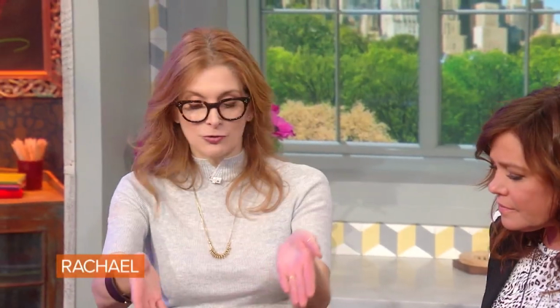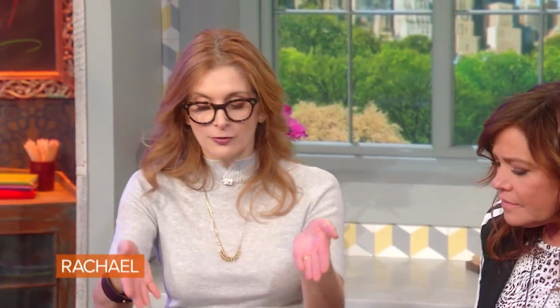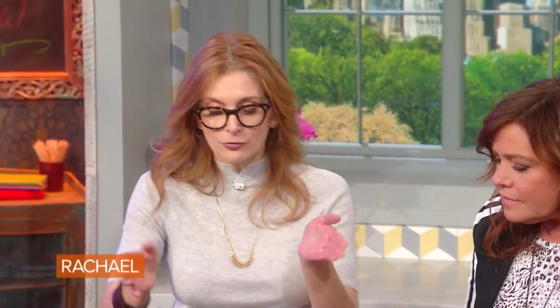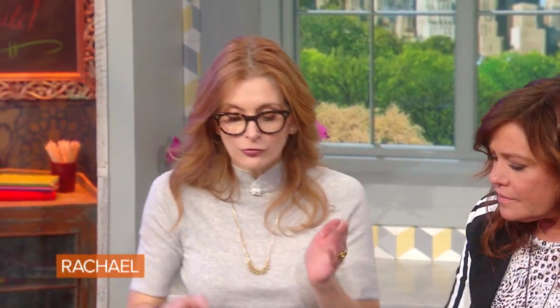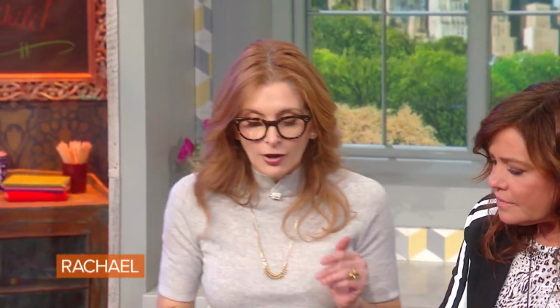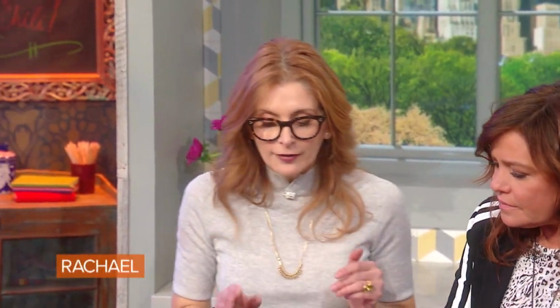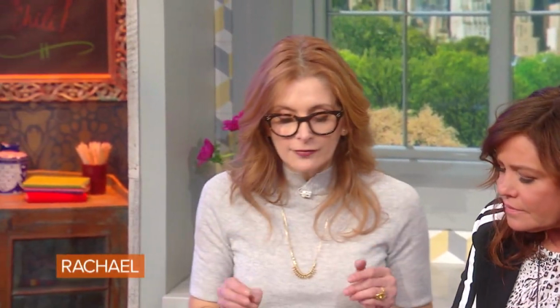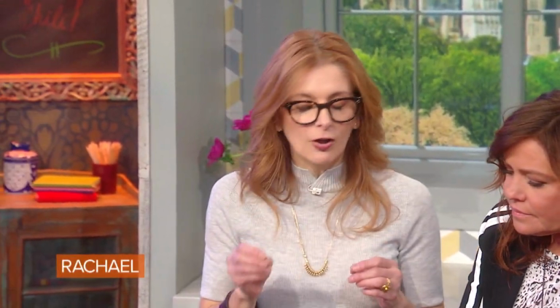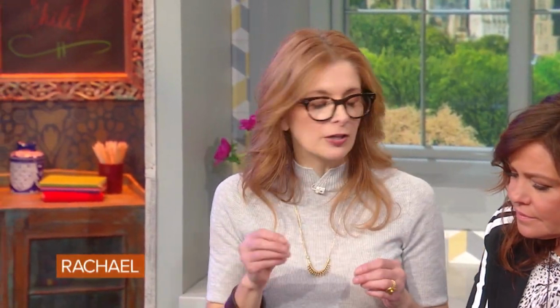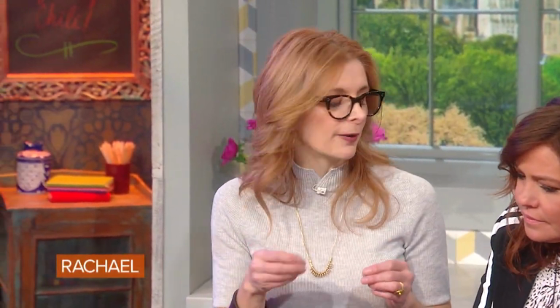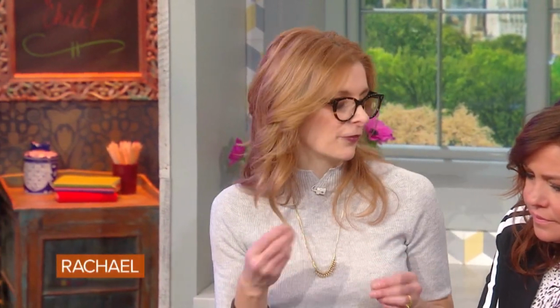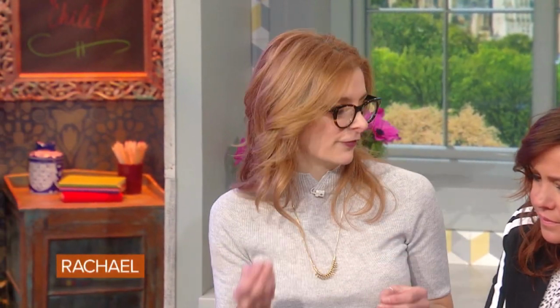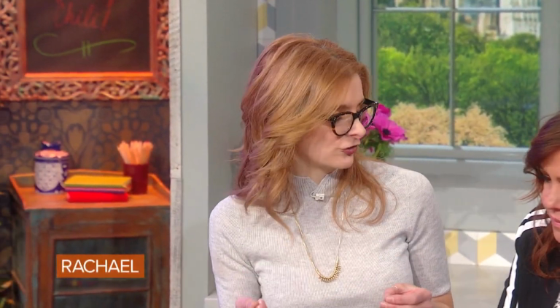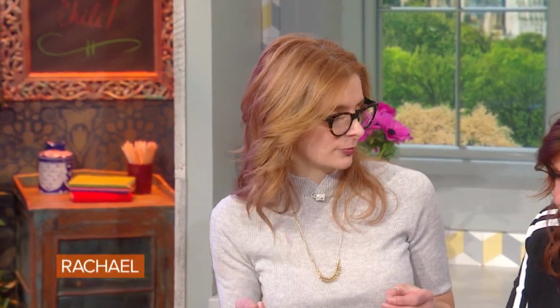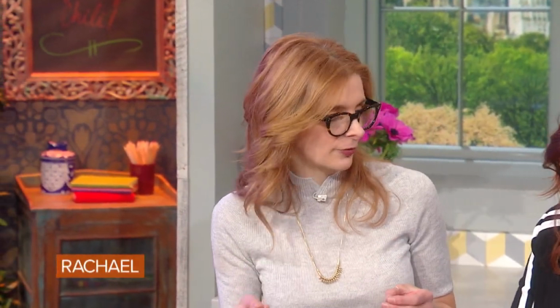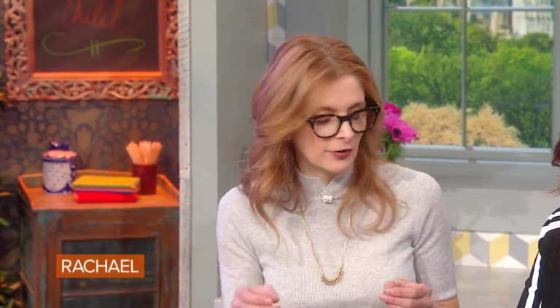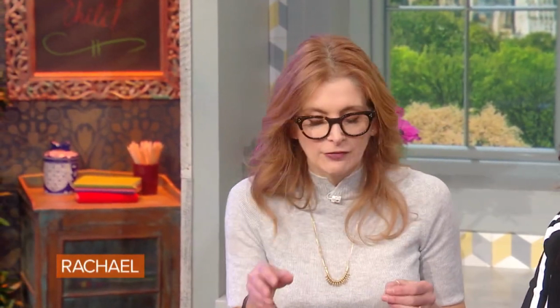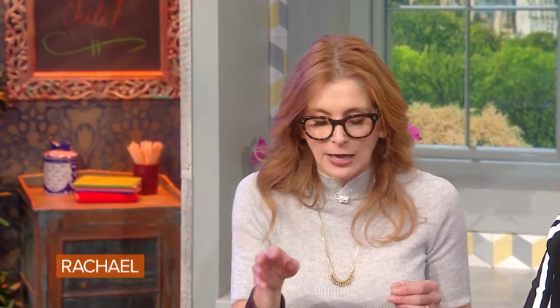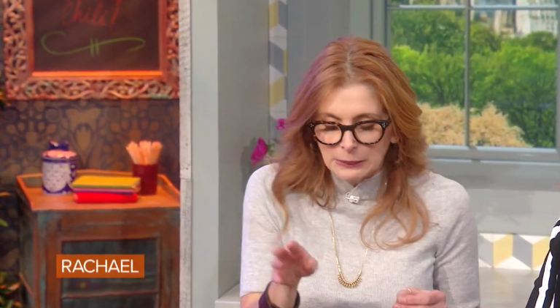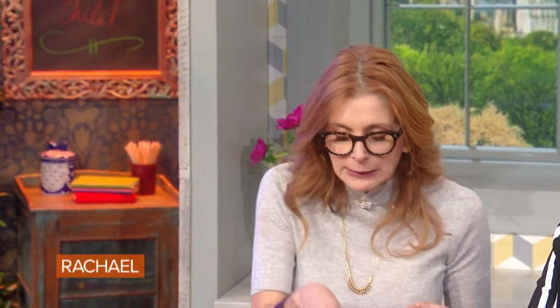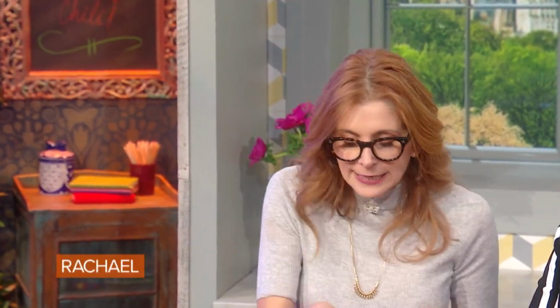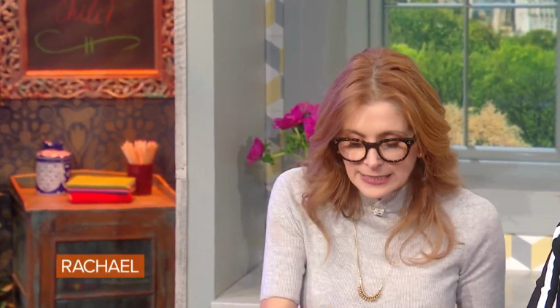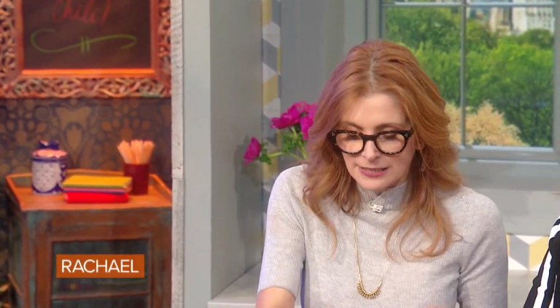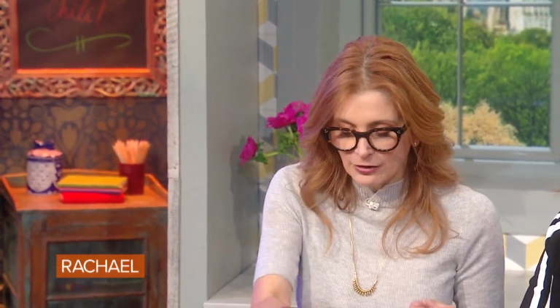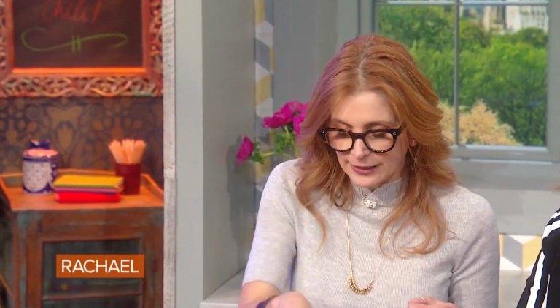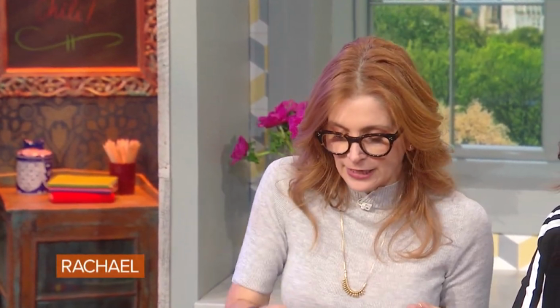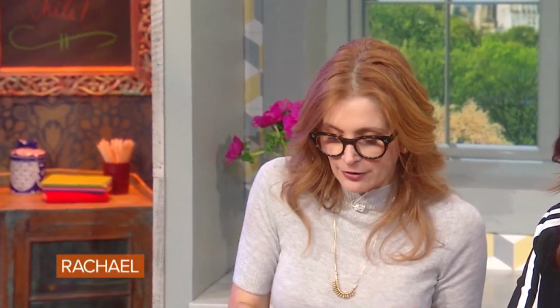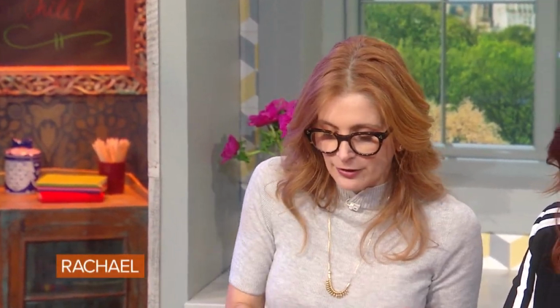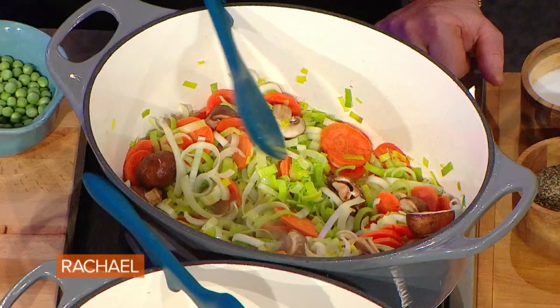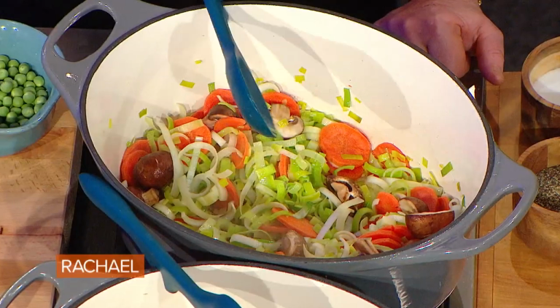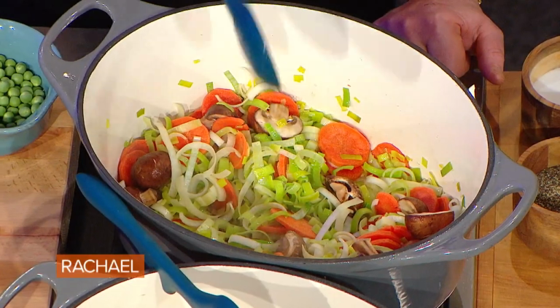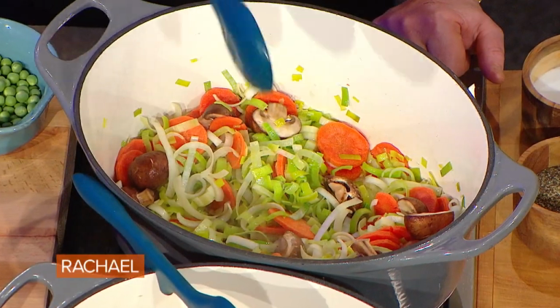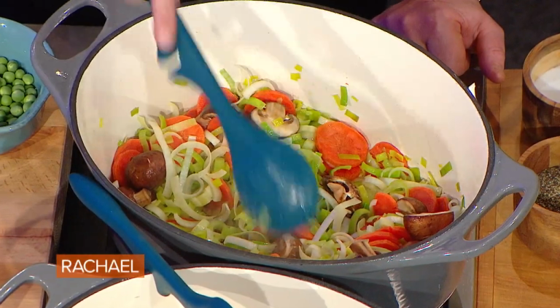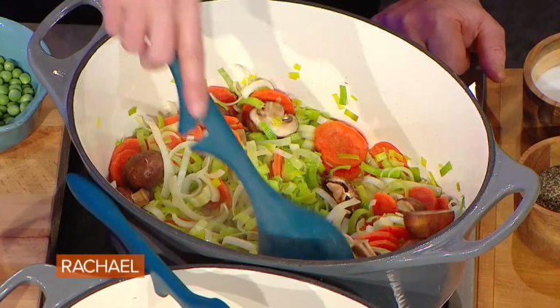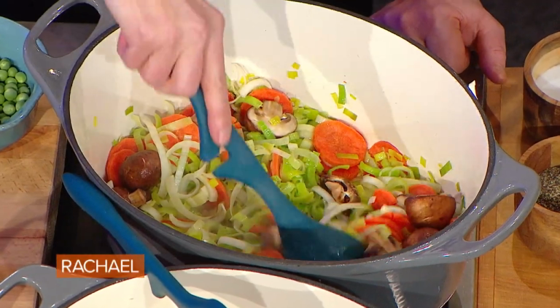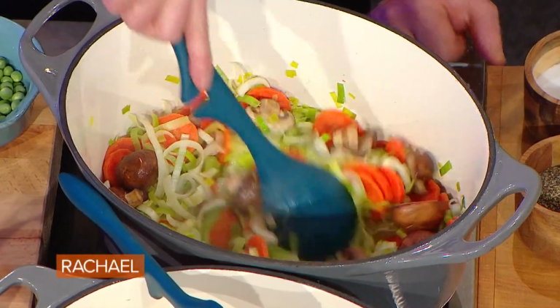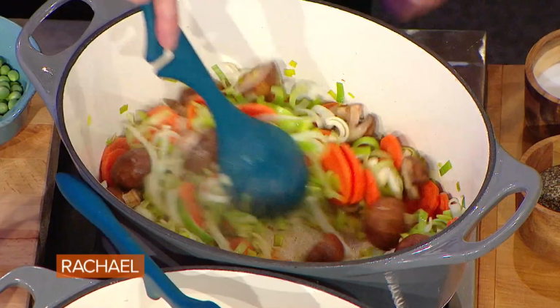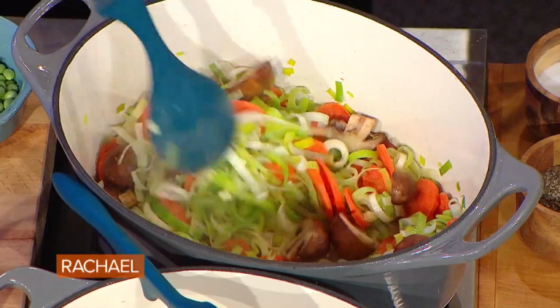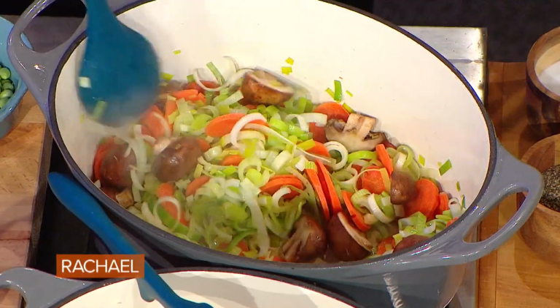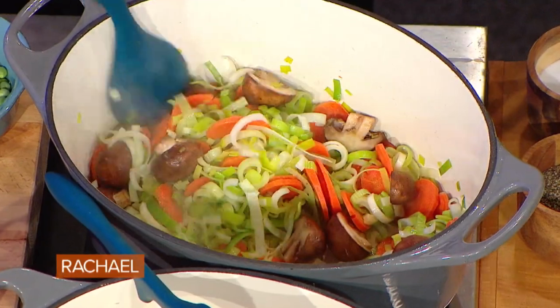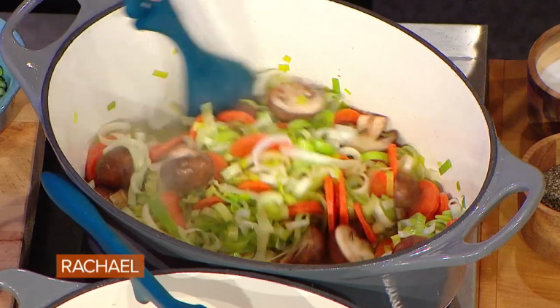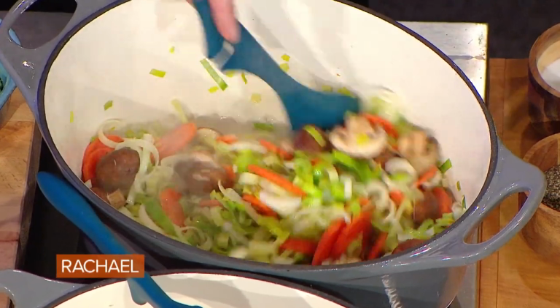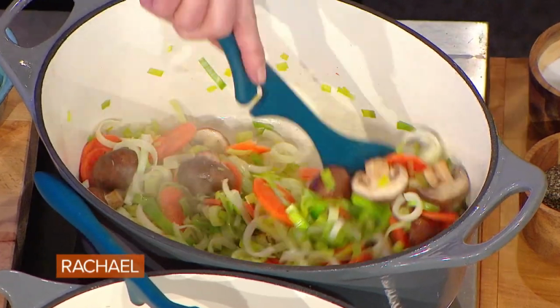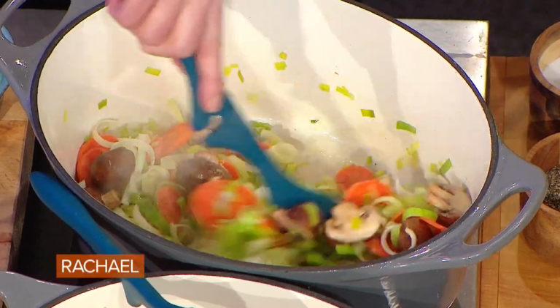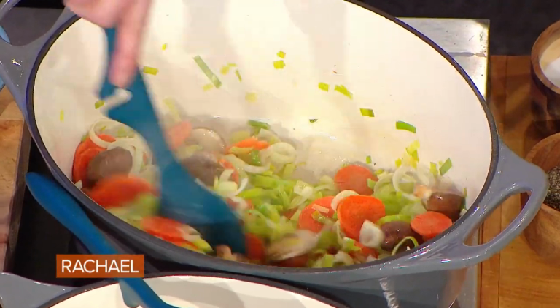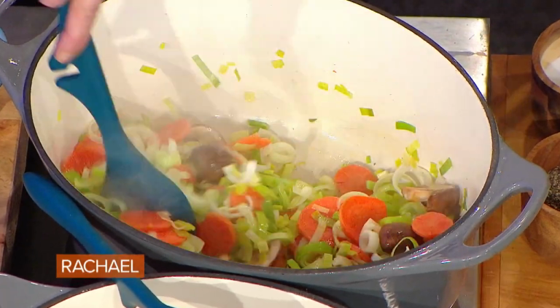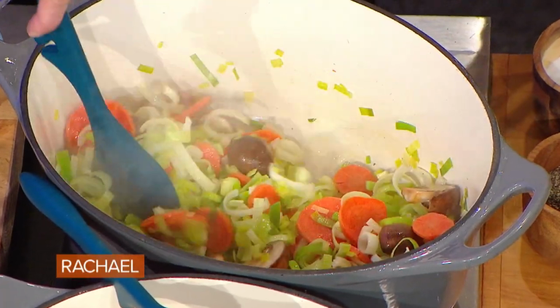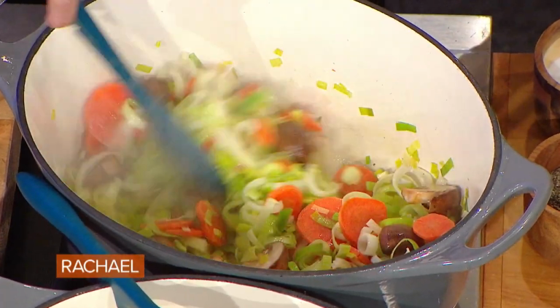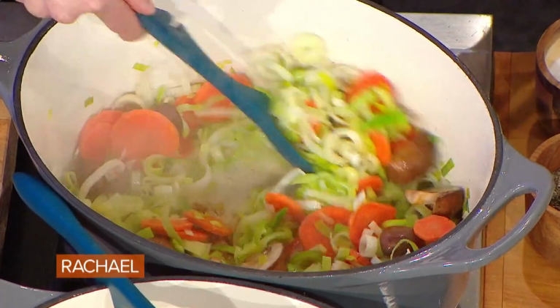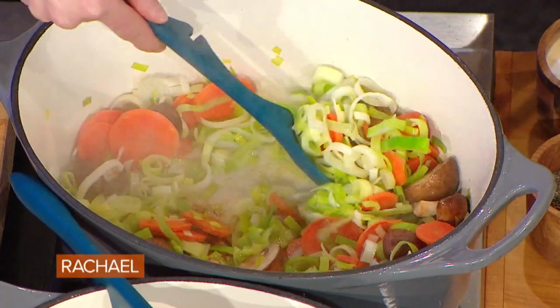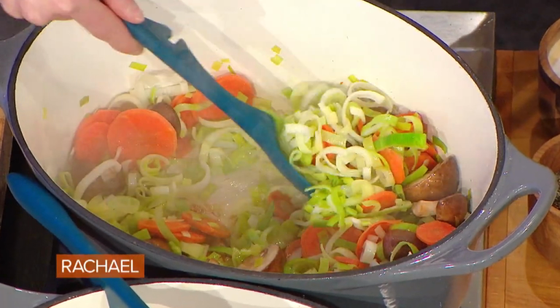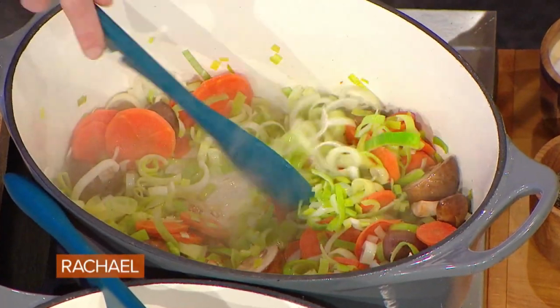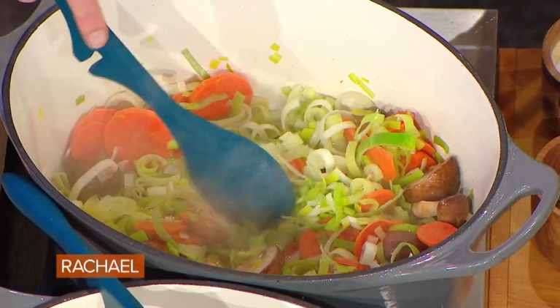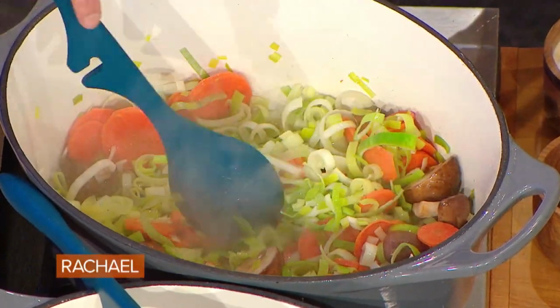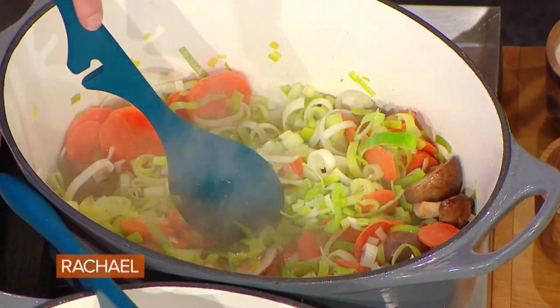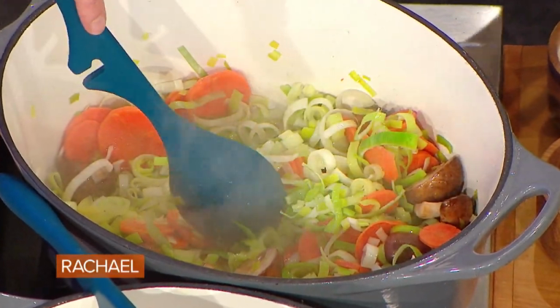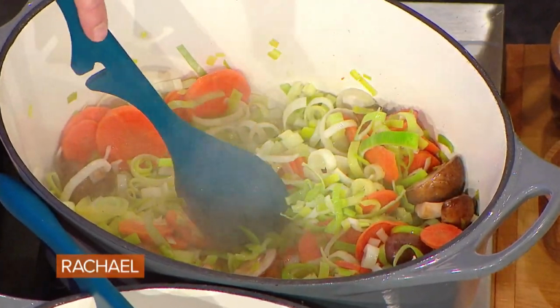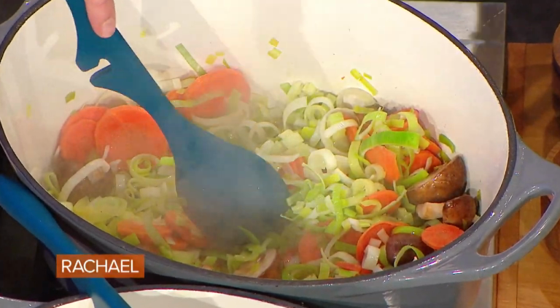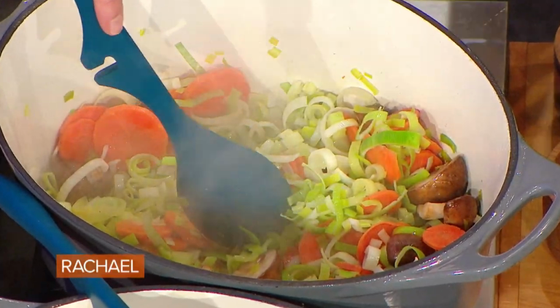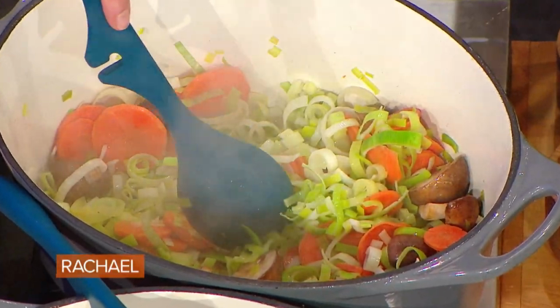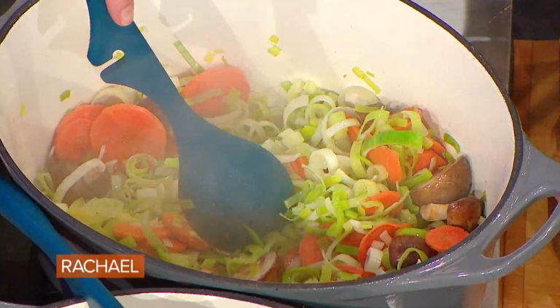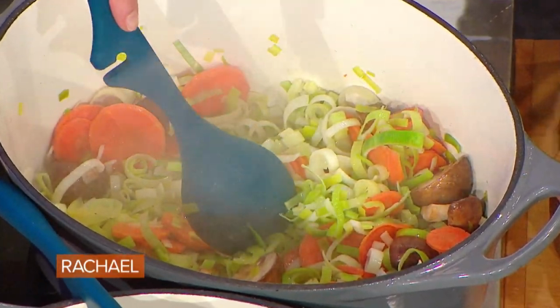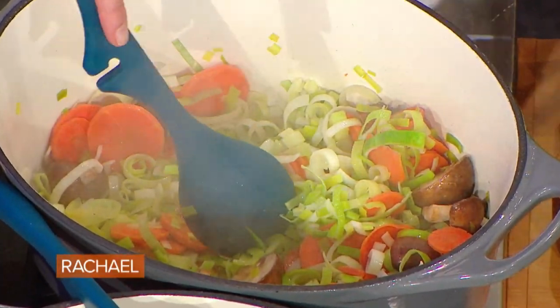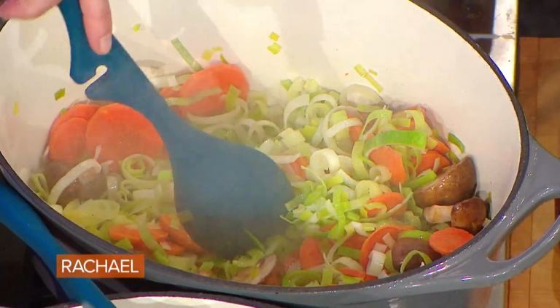Your sauce is all about the vegetables. I've got leeks, I've got carrots, I've got mushrooms. What a beautiful dish going into spring — the leeks are really perfect for this time of year.